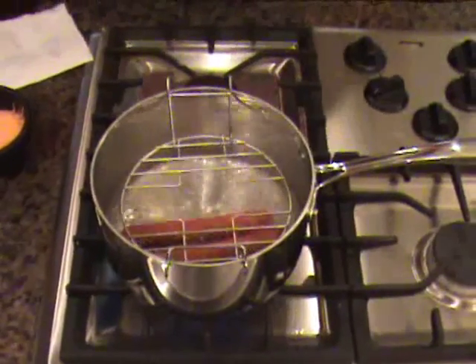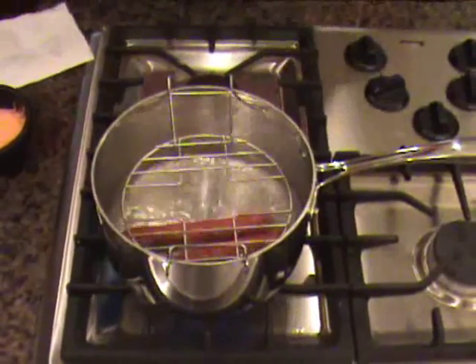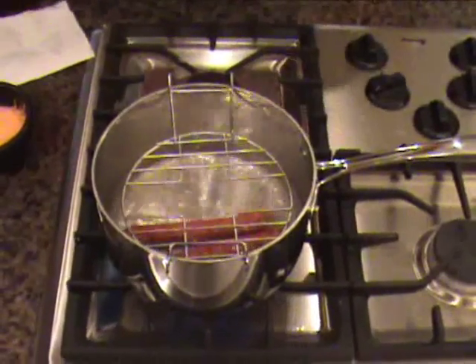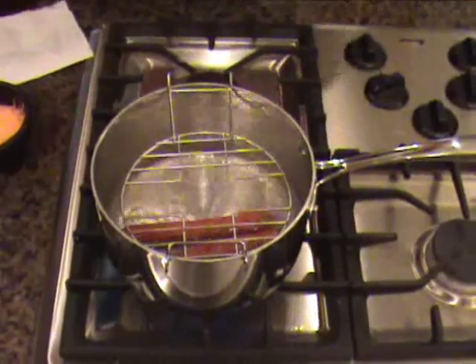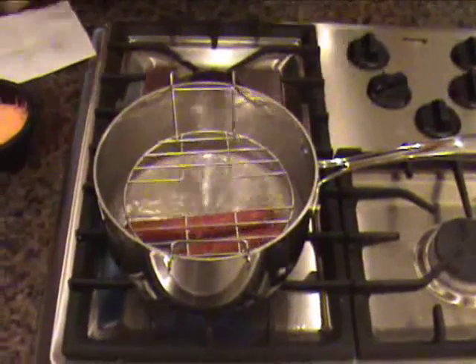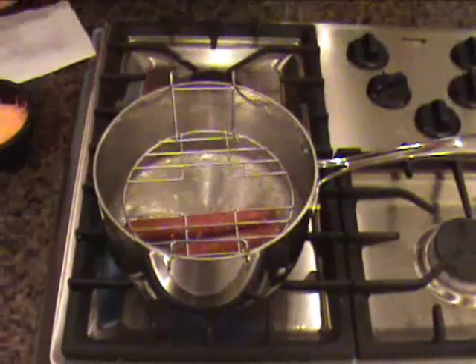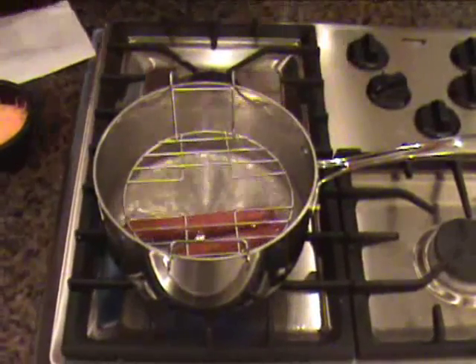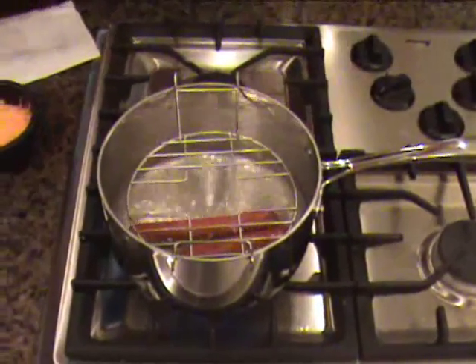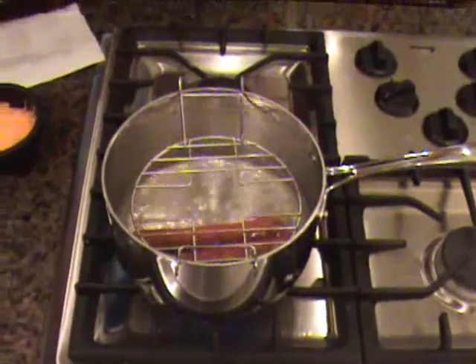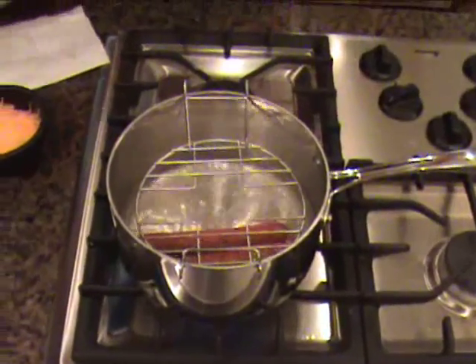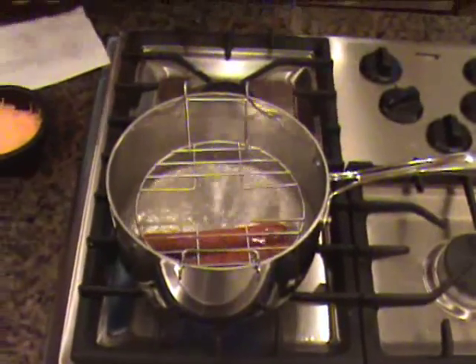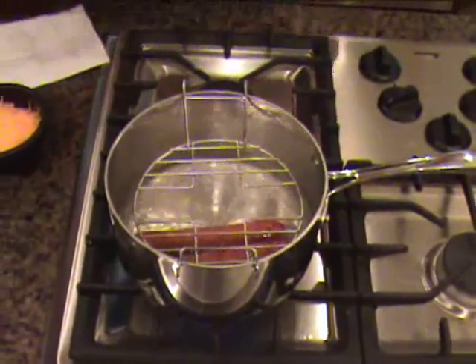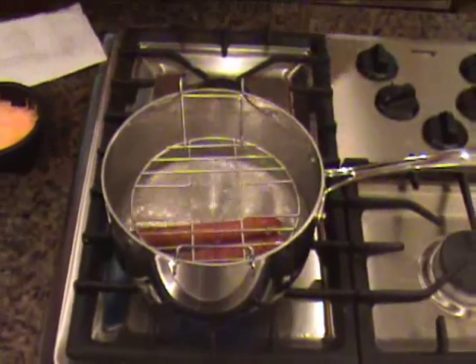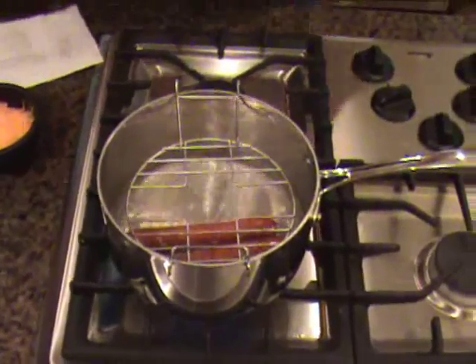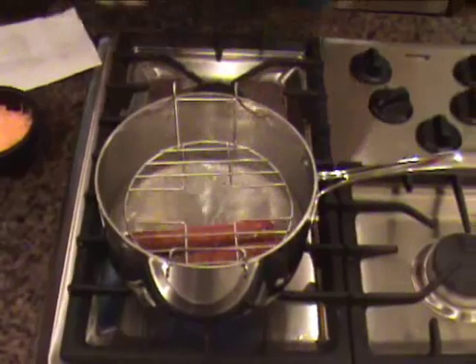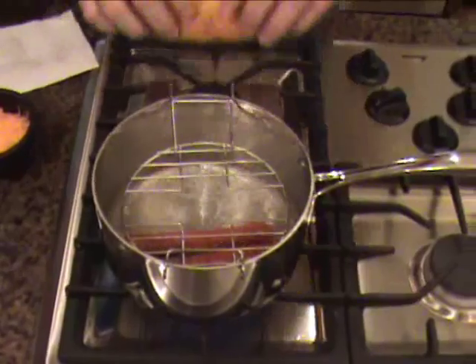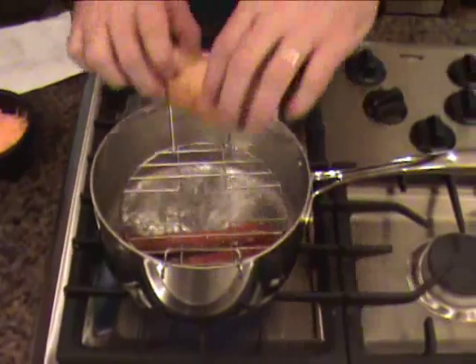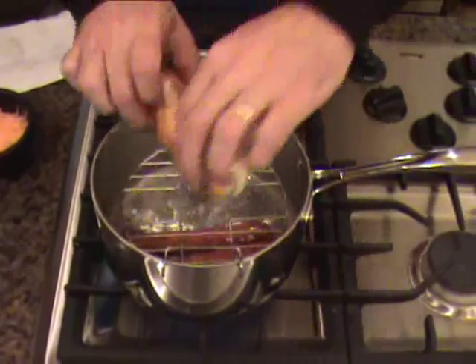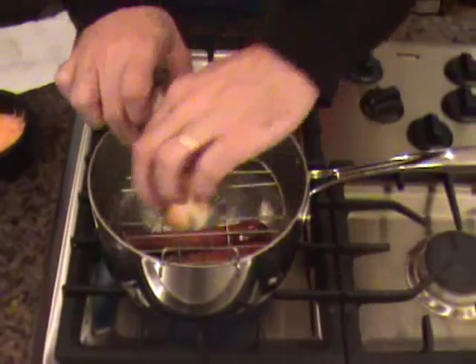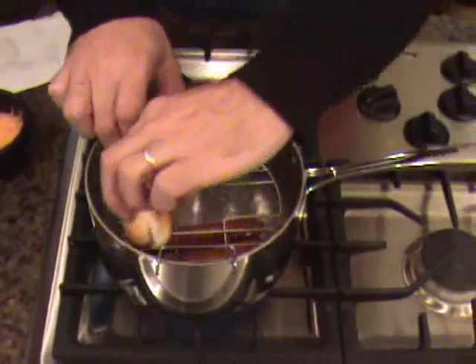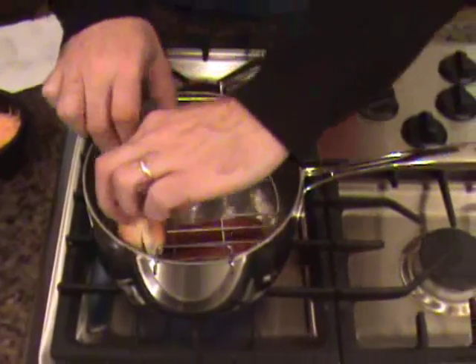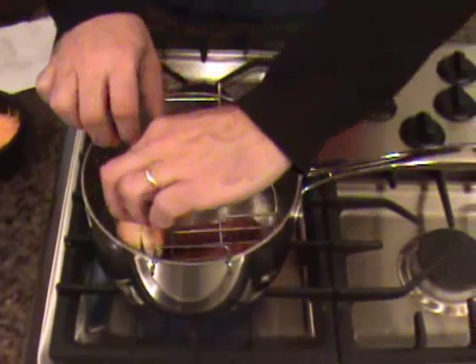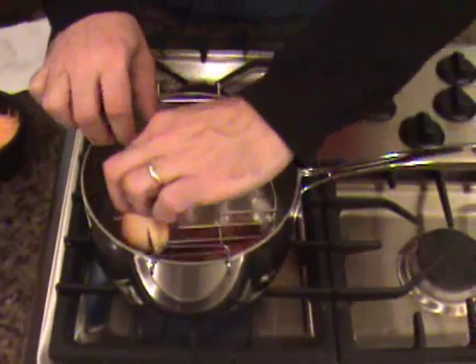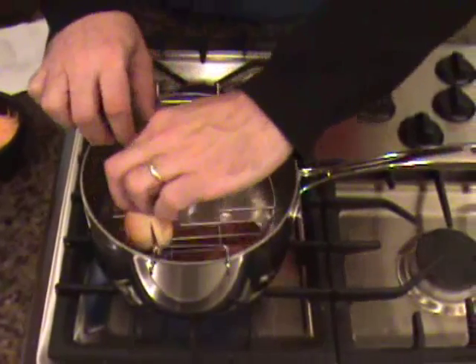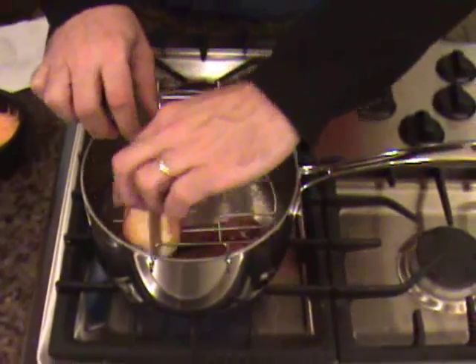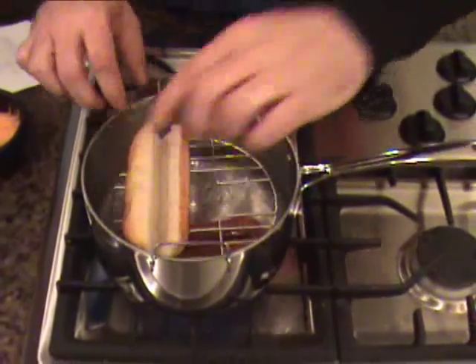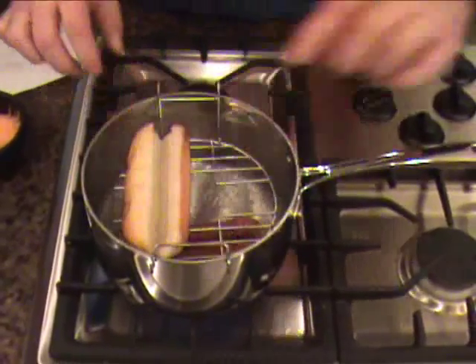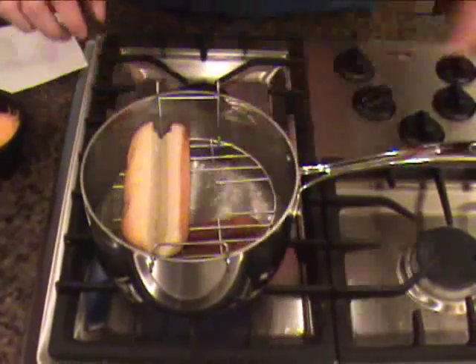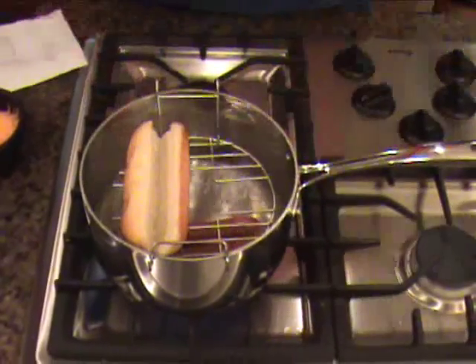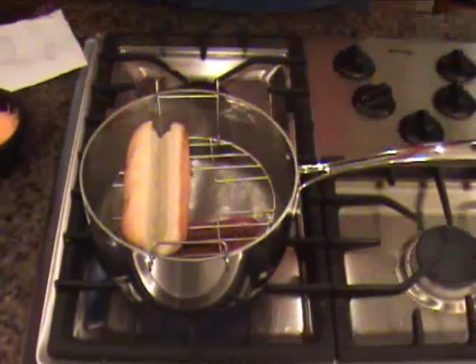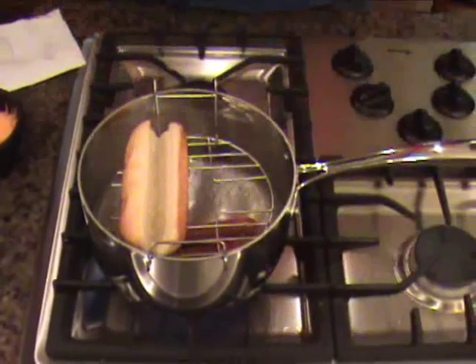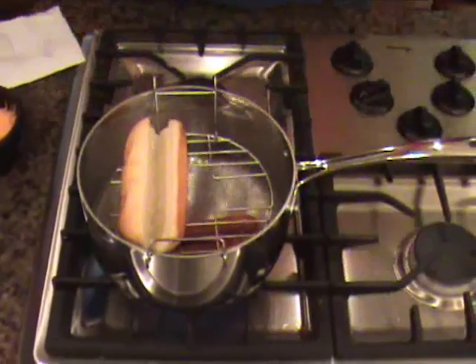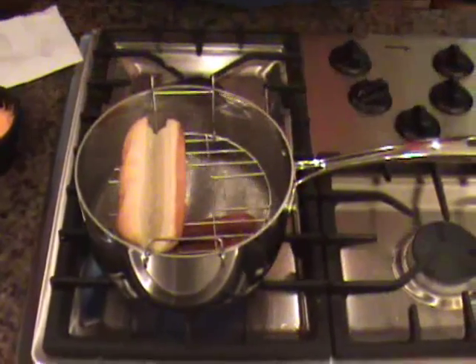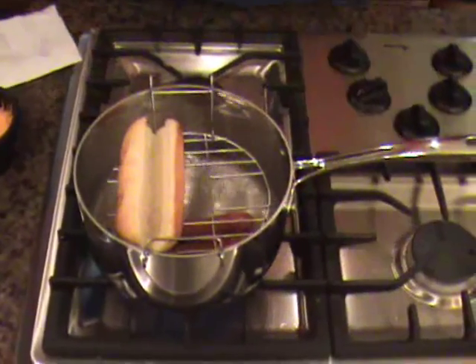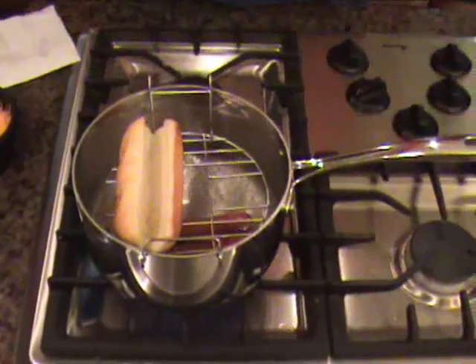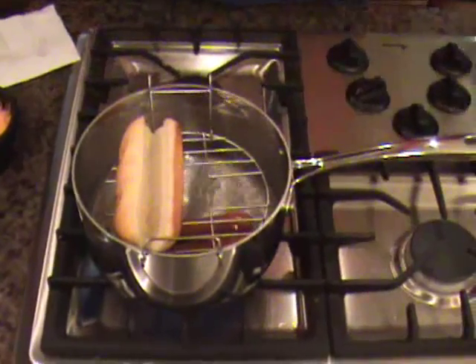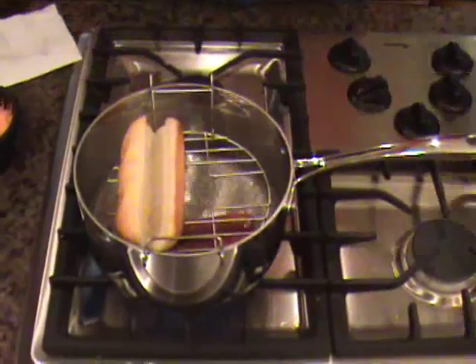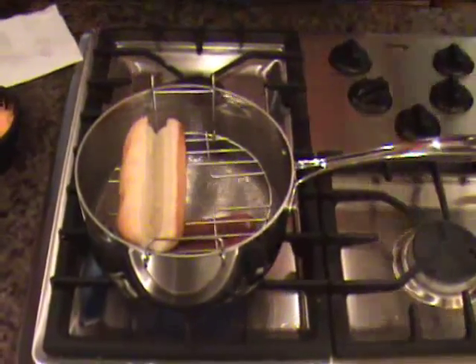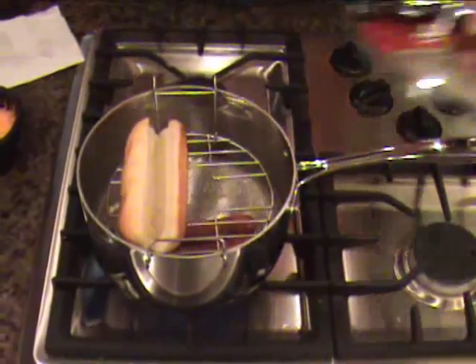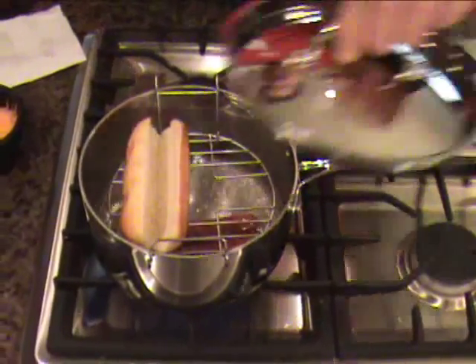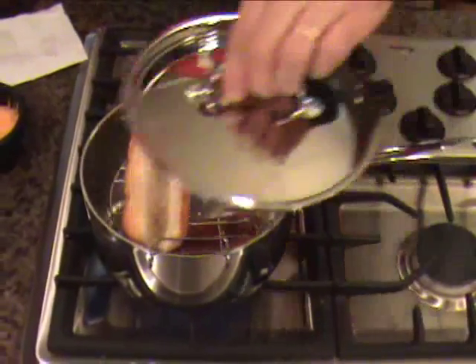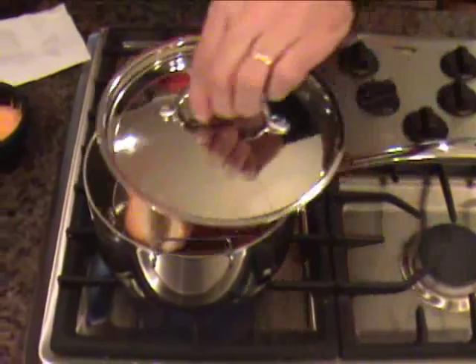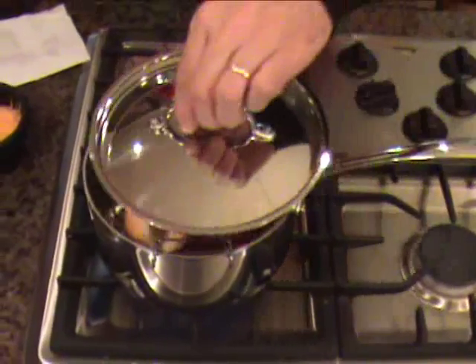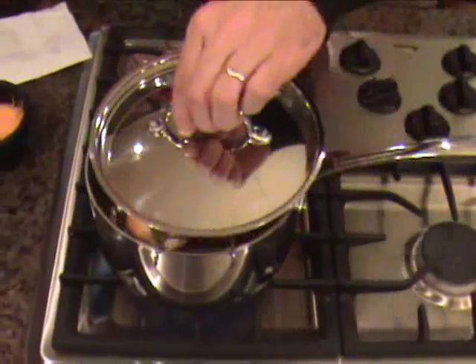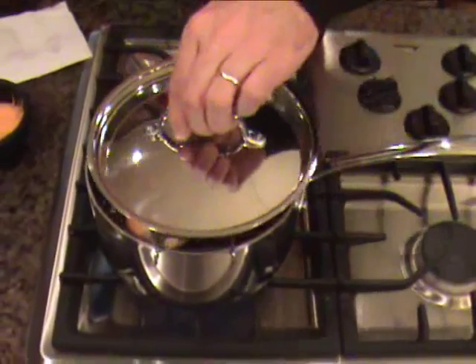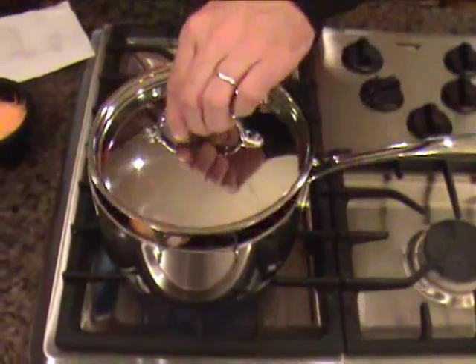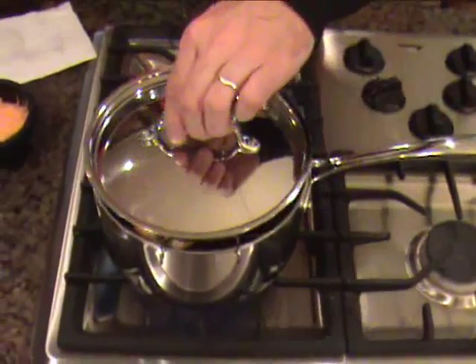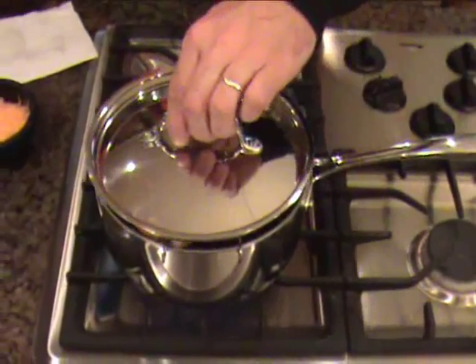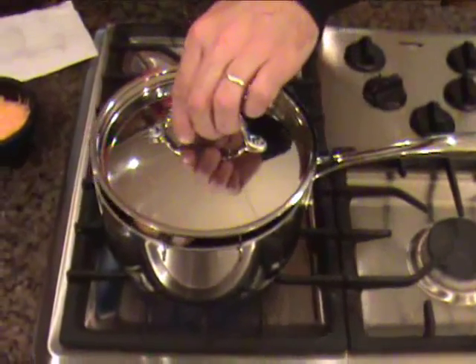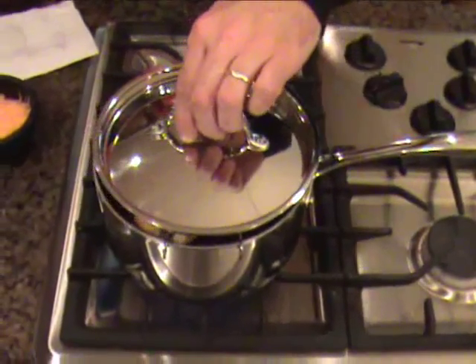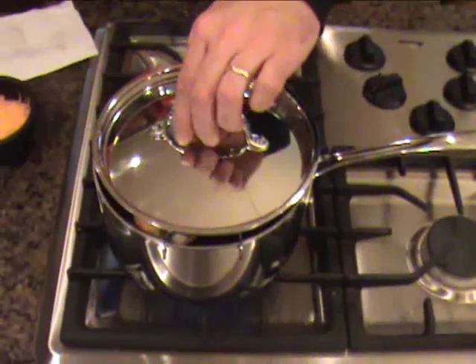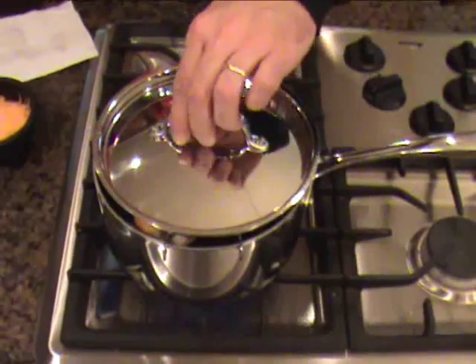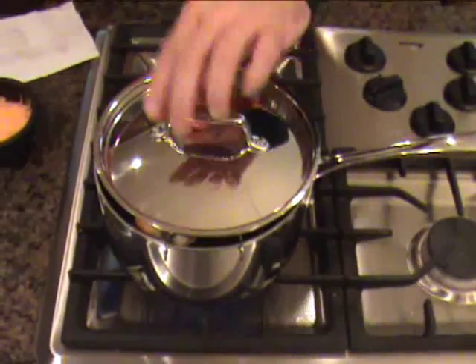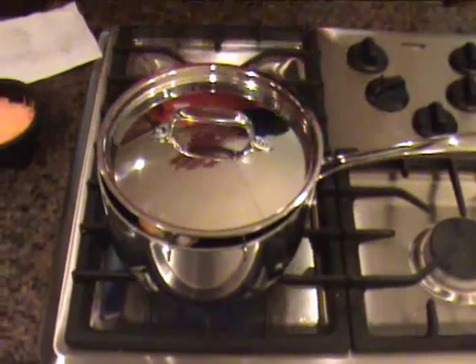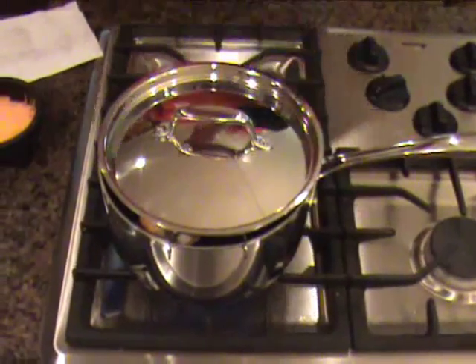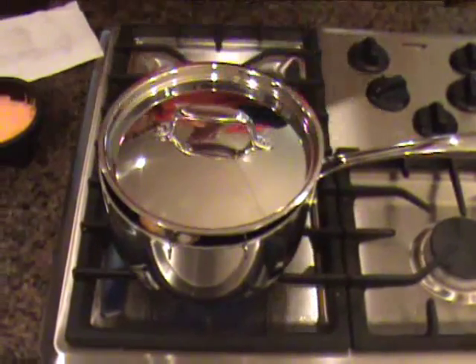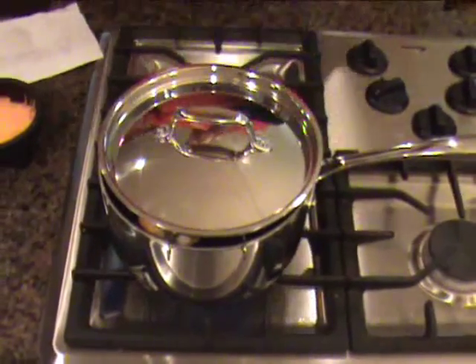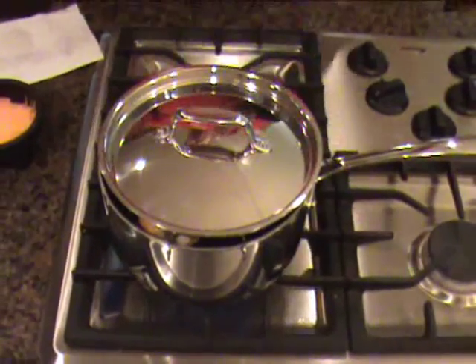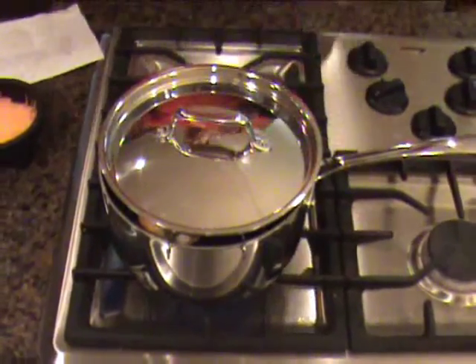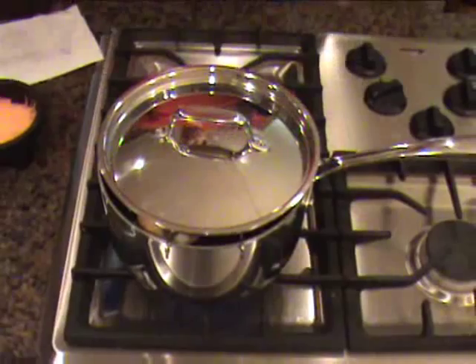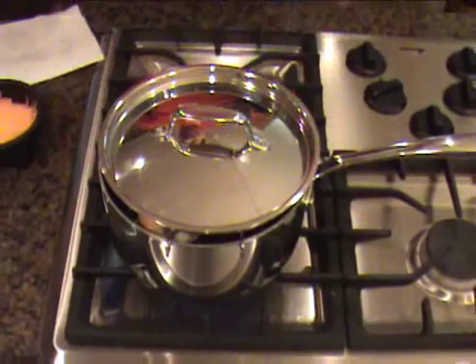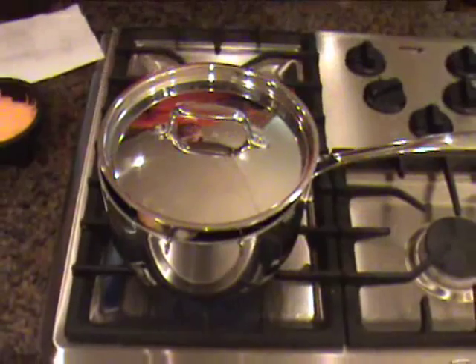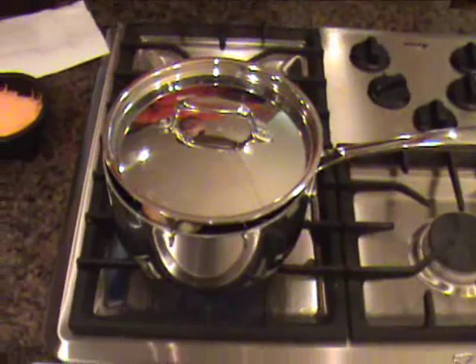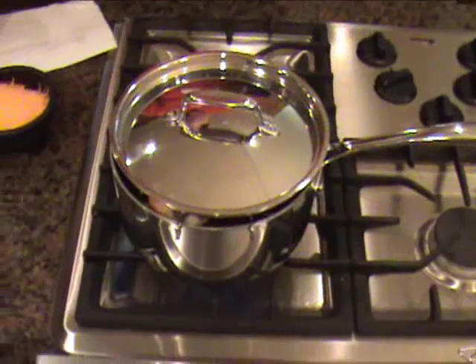We're going to take our bun — in this case we're just going to steam one bun. Pop that in there. We're going to steam it for two minutes.